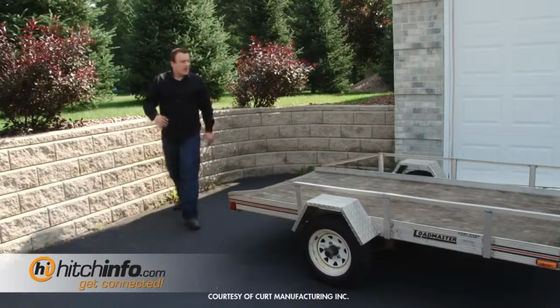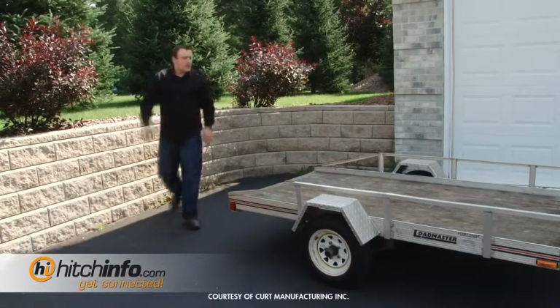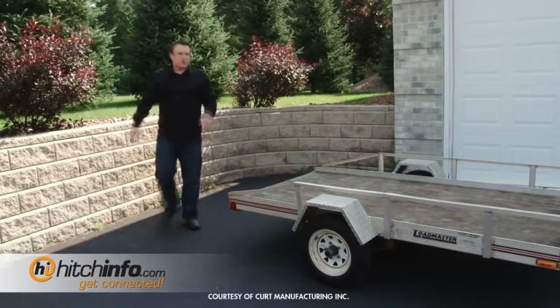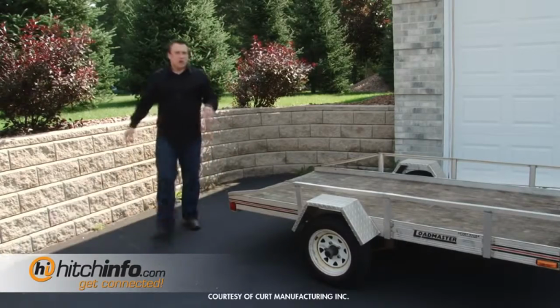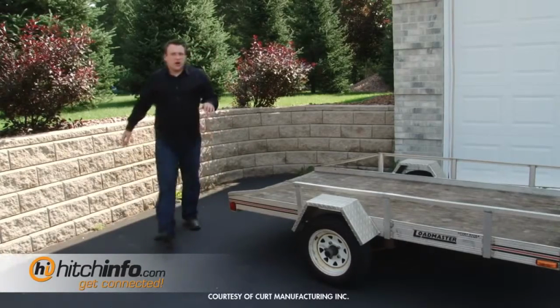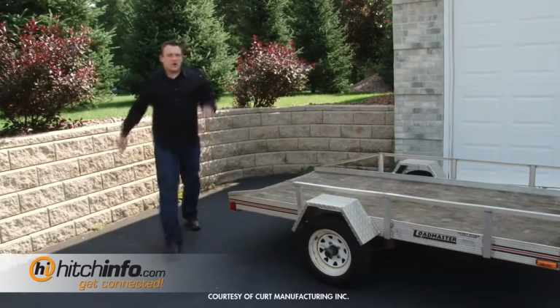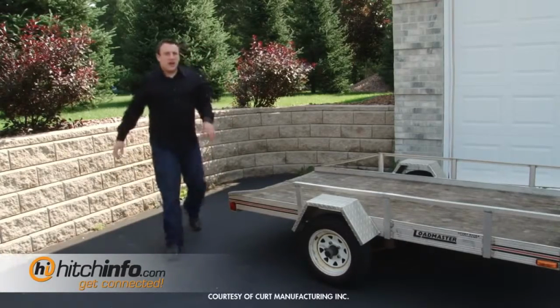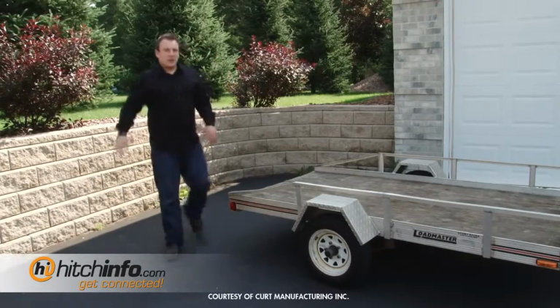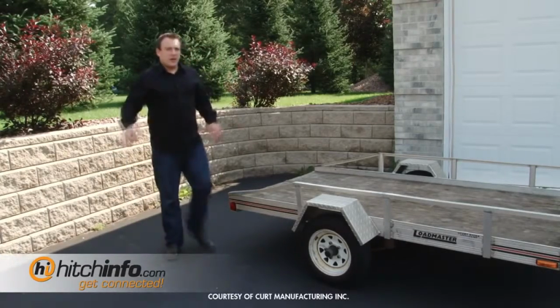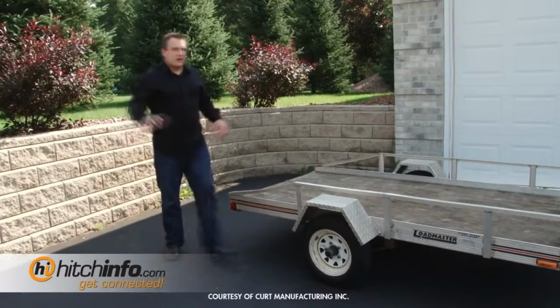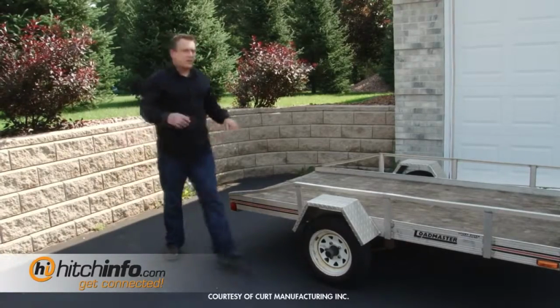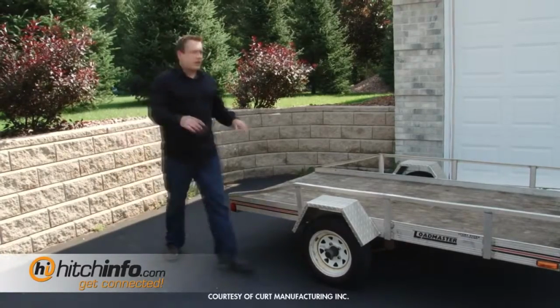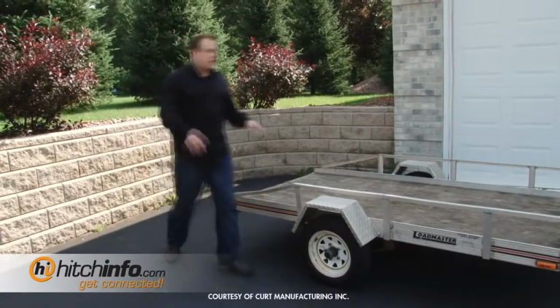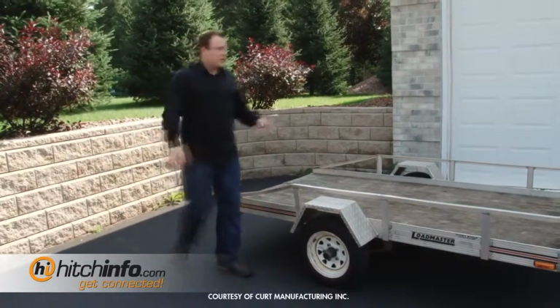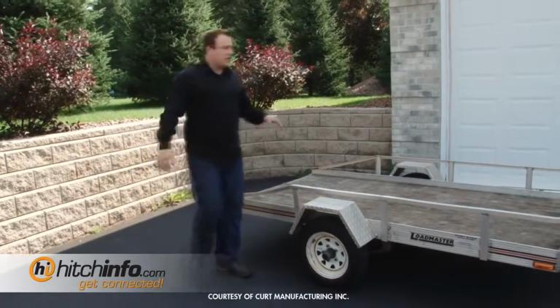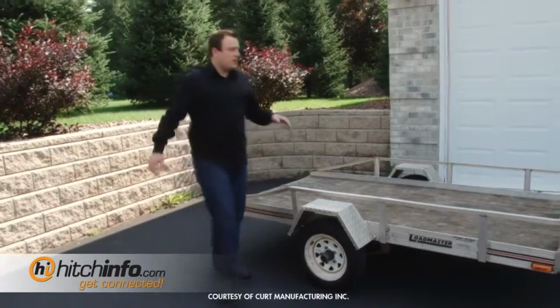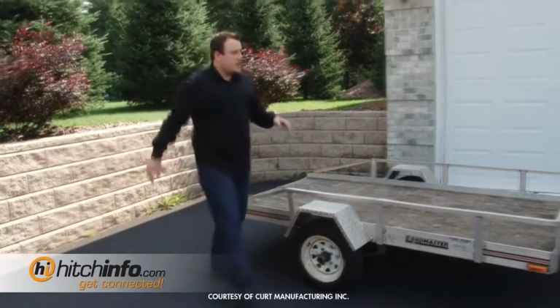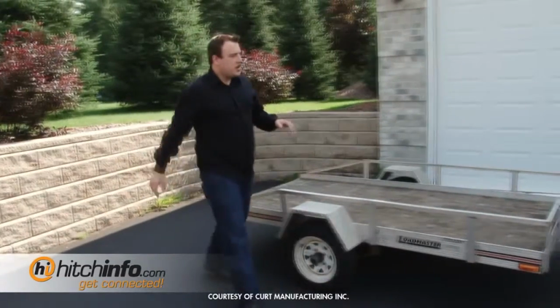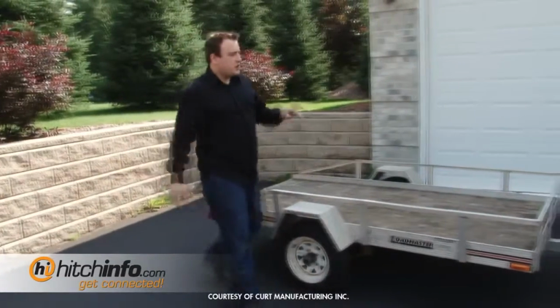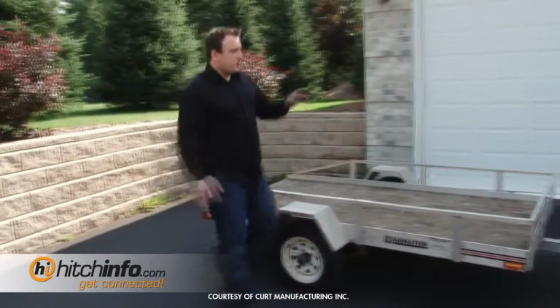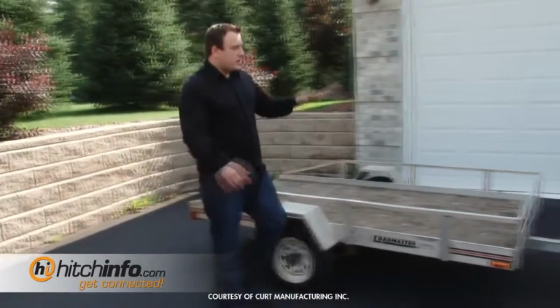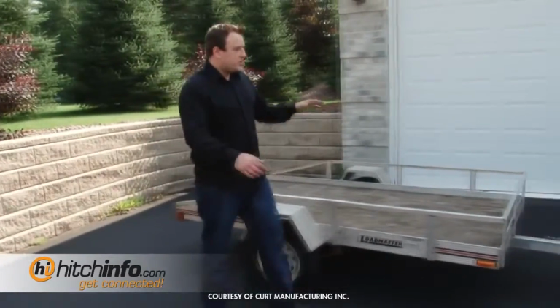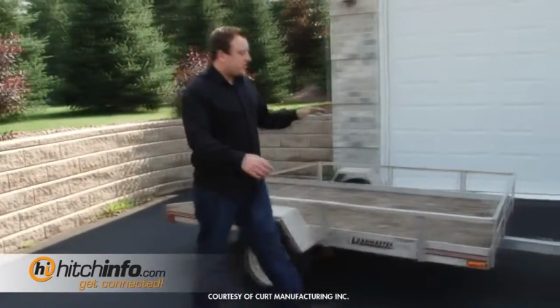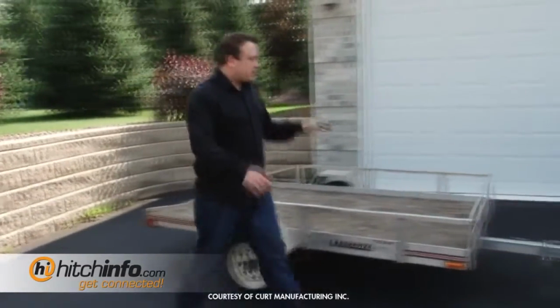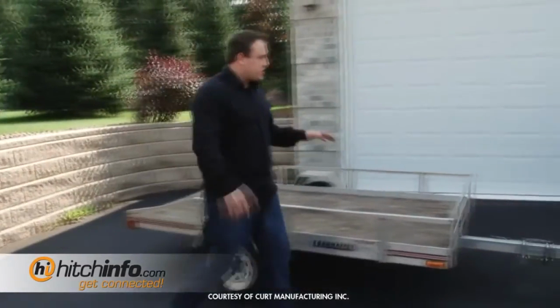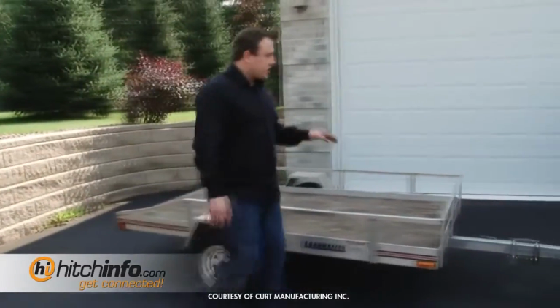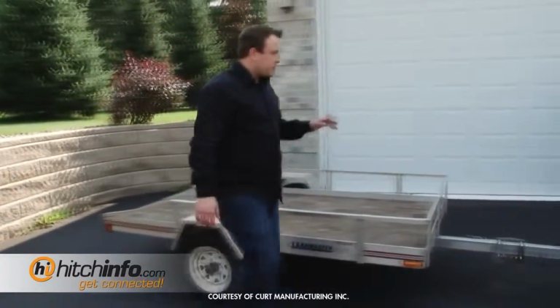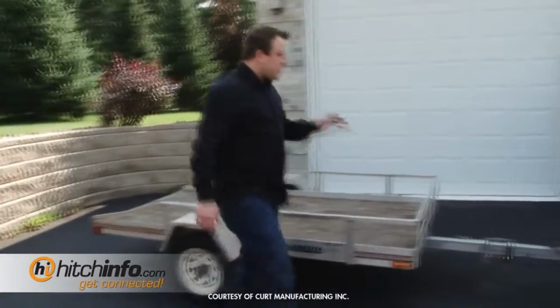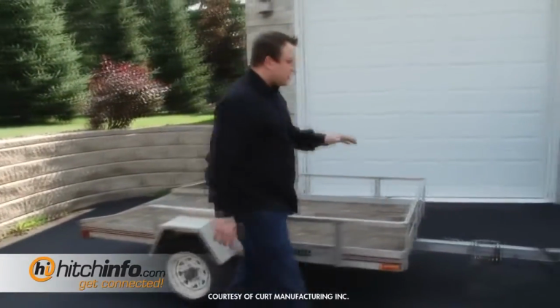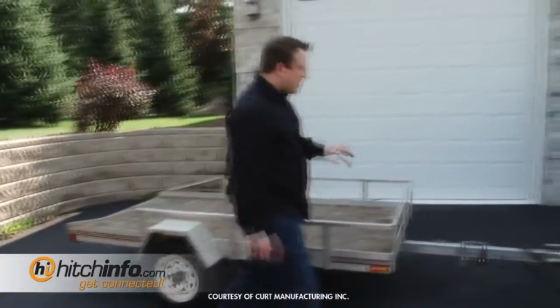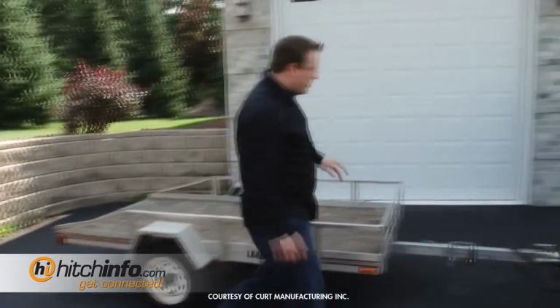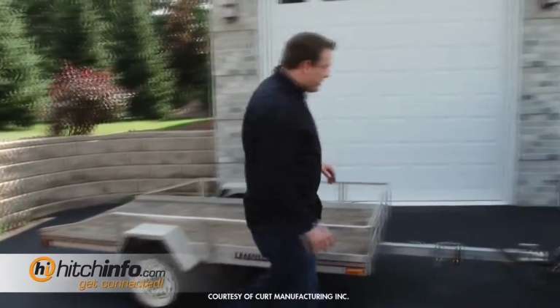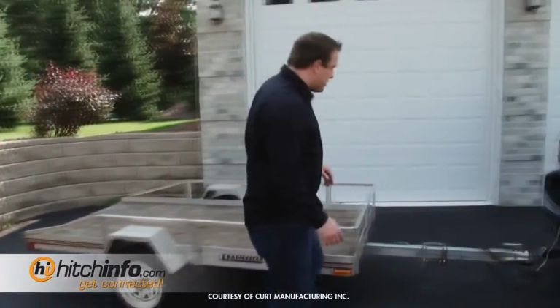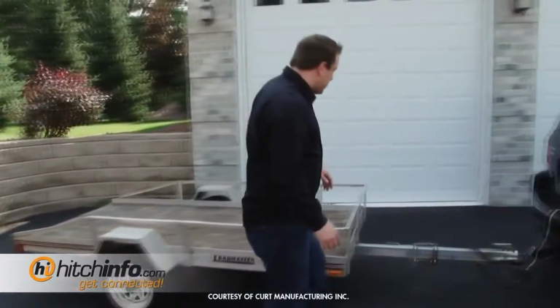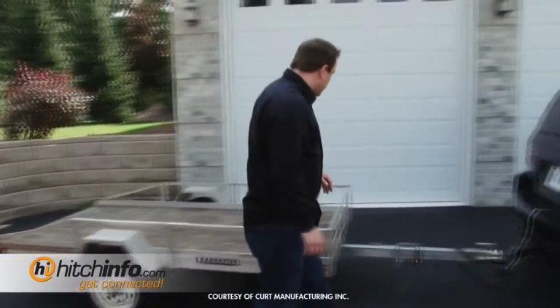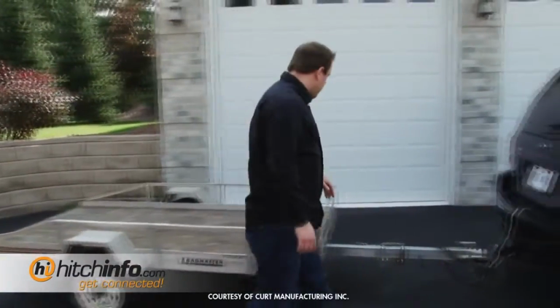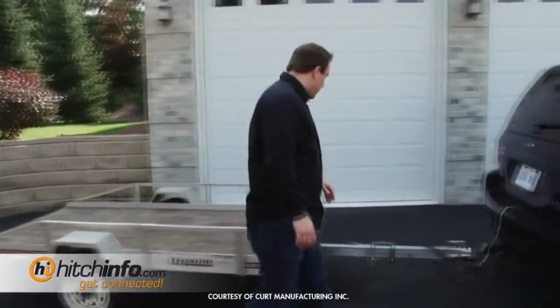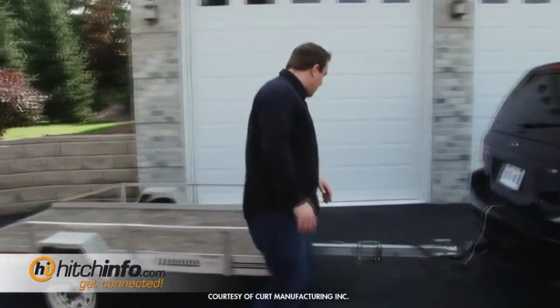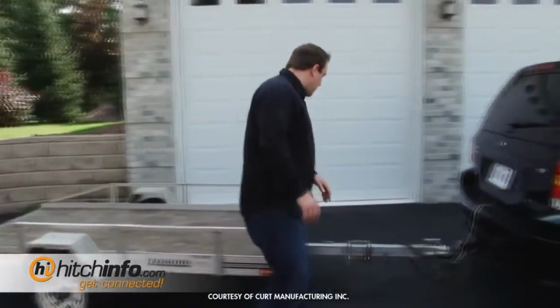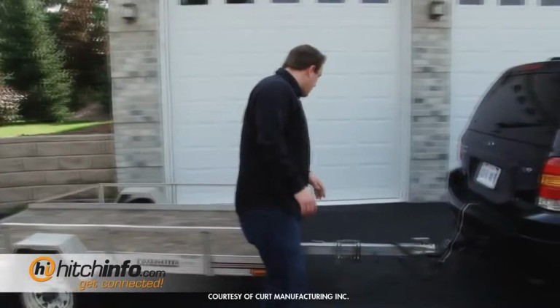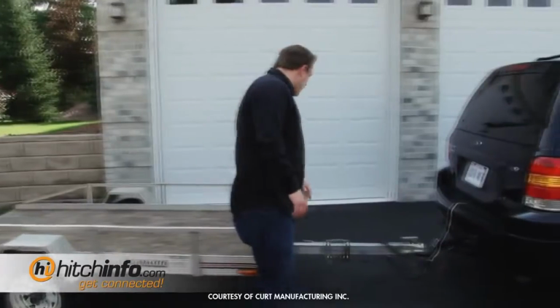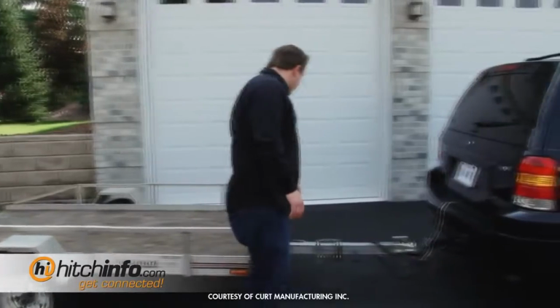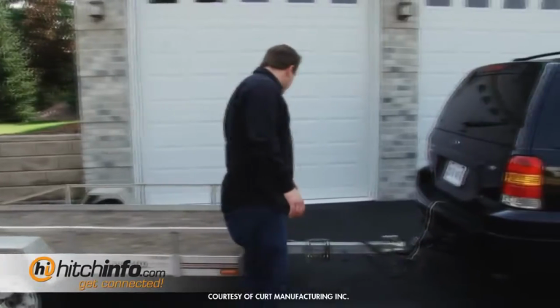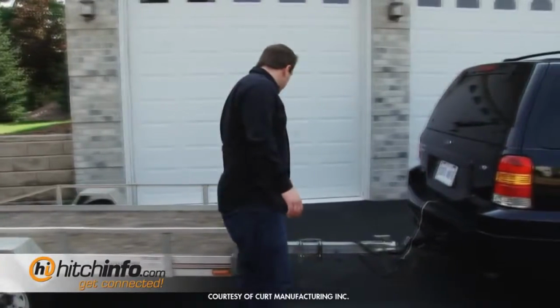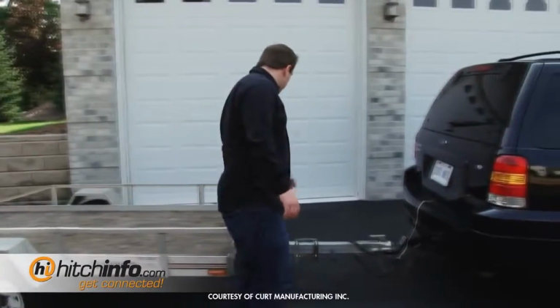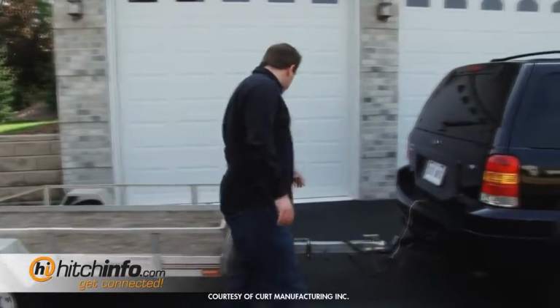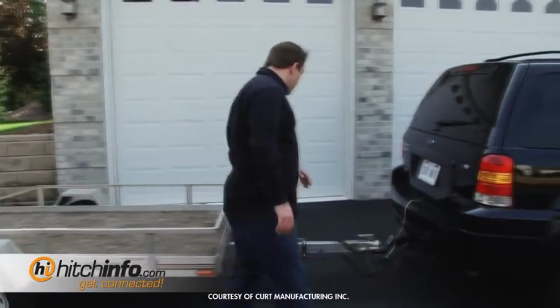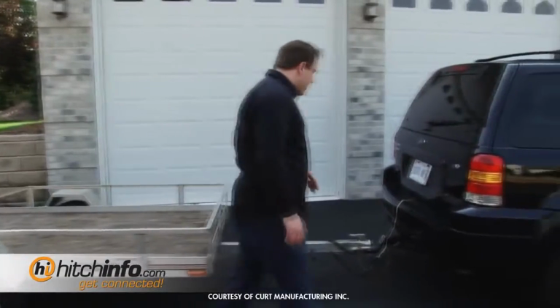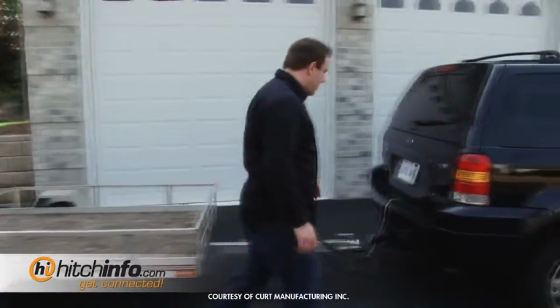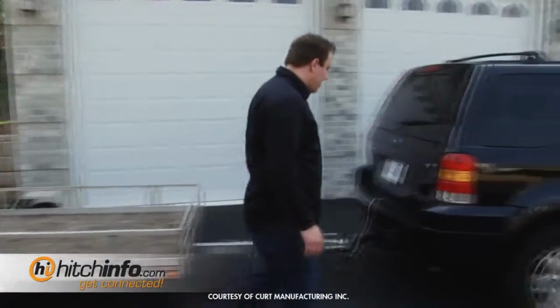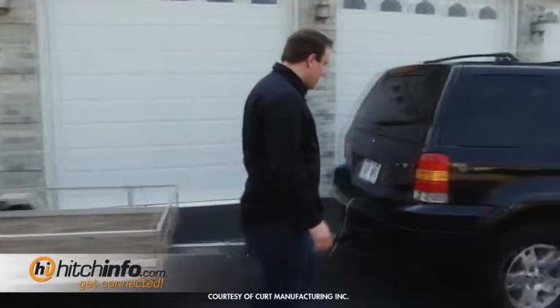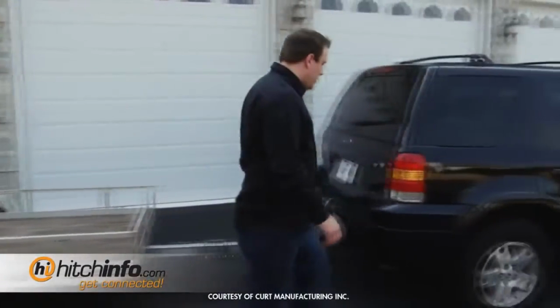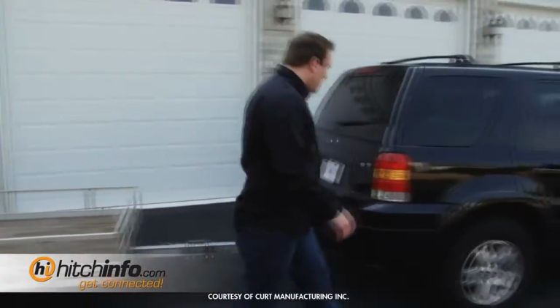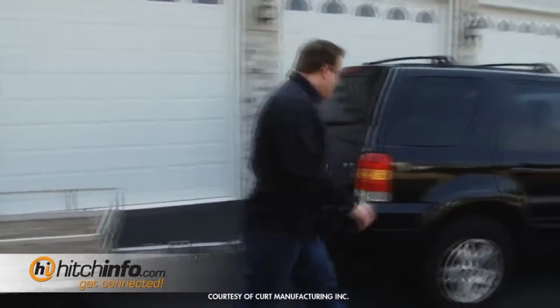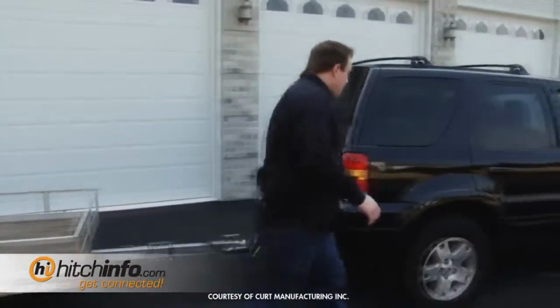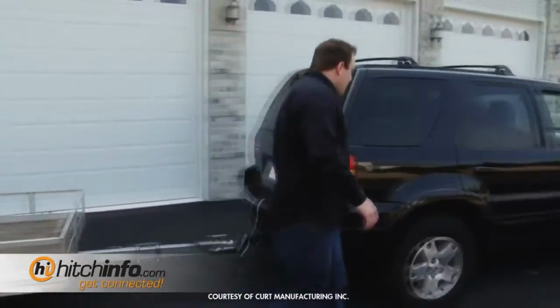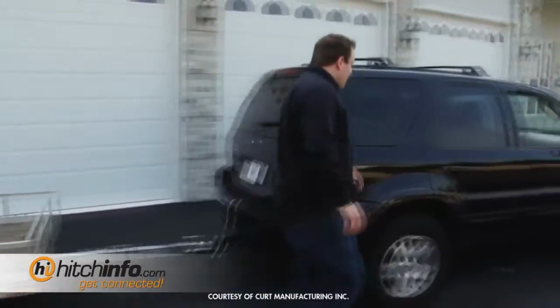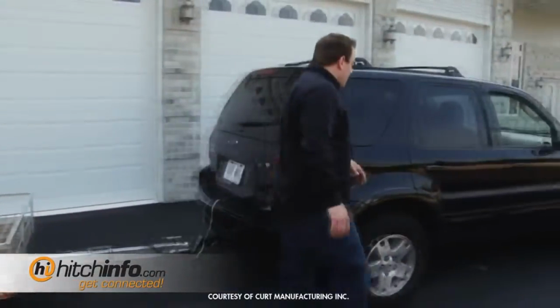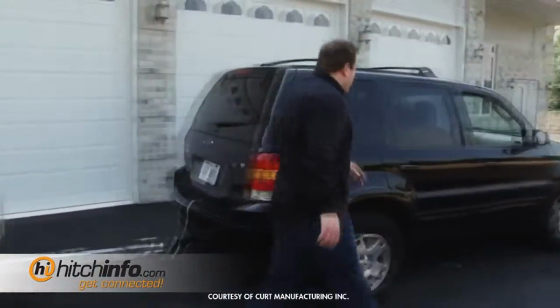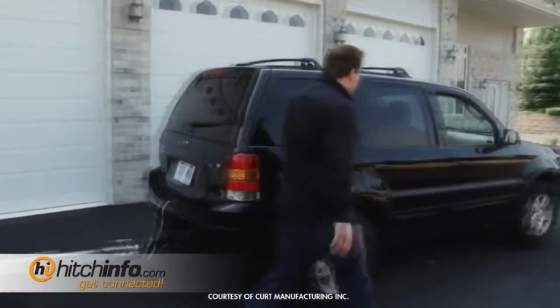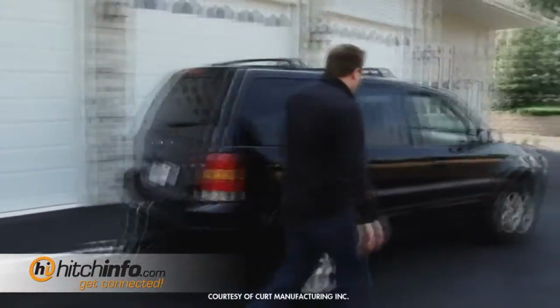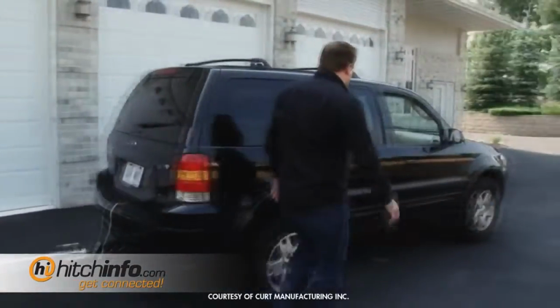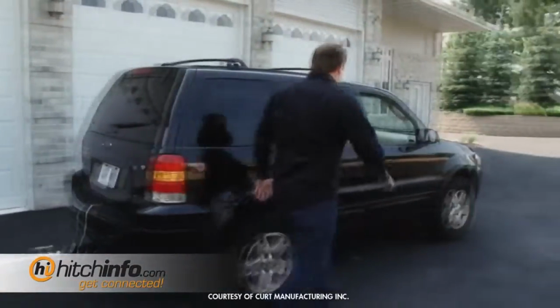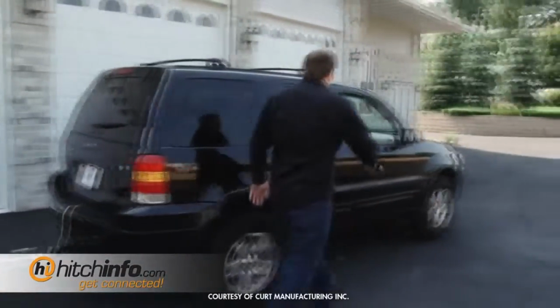As you're walking back by the trailer, I'm going to double check to make sure everything's hooked up properly. And that looks pretty good. And we're off.